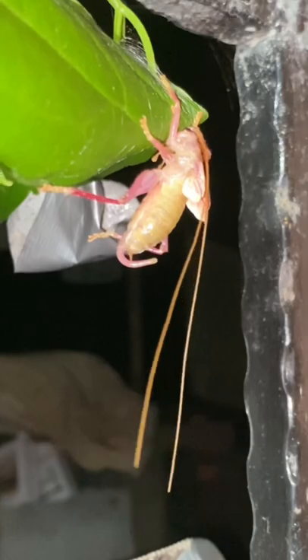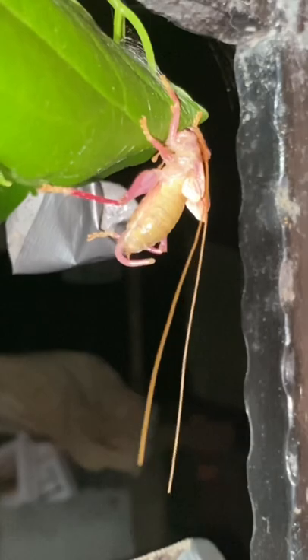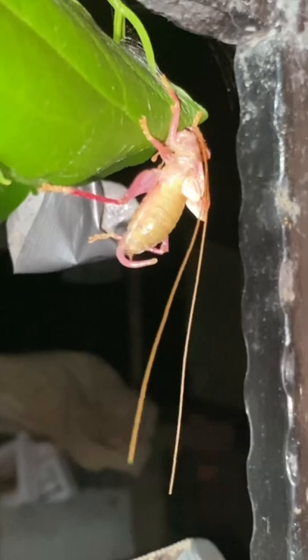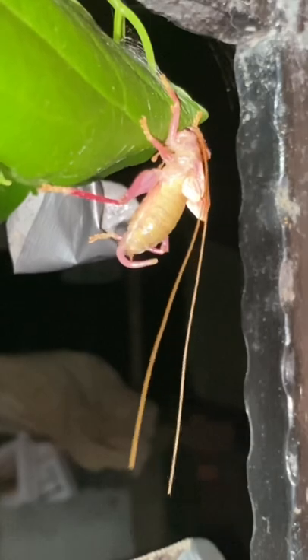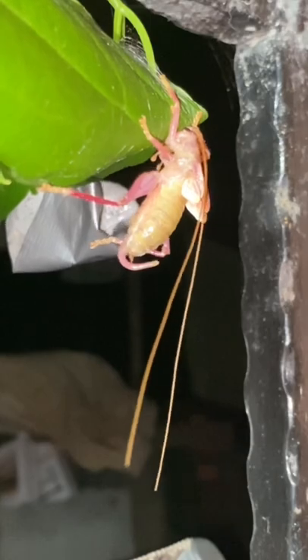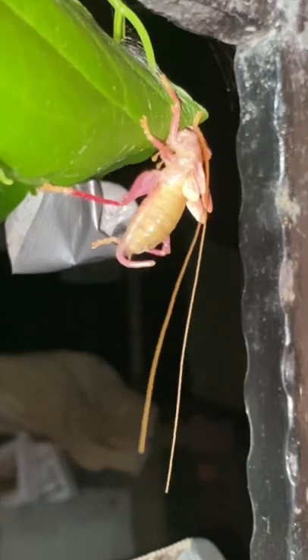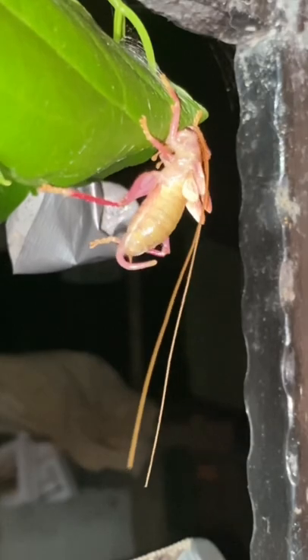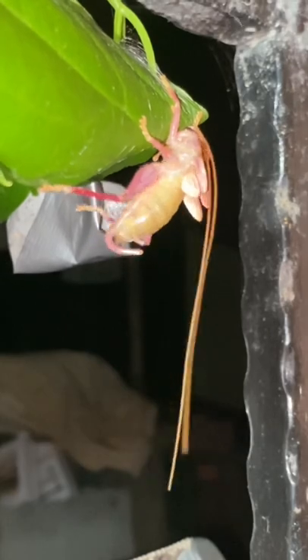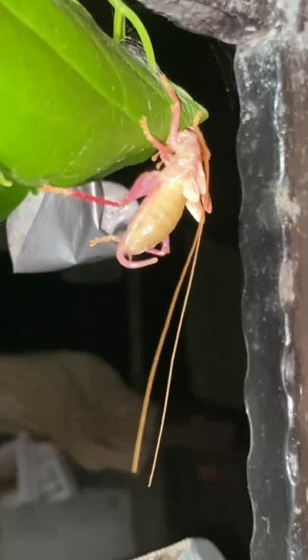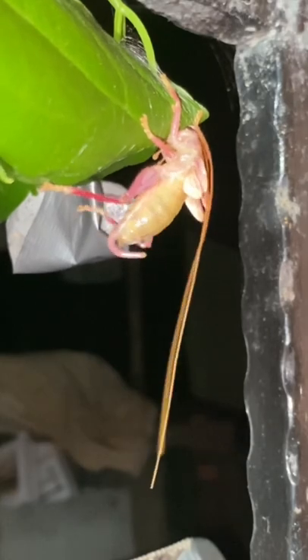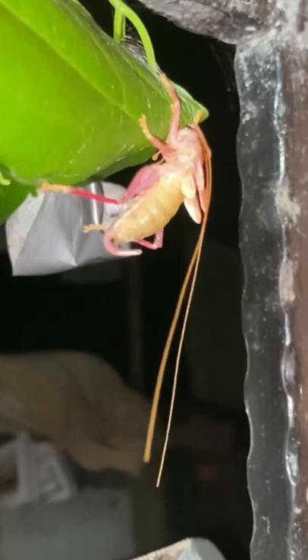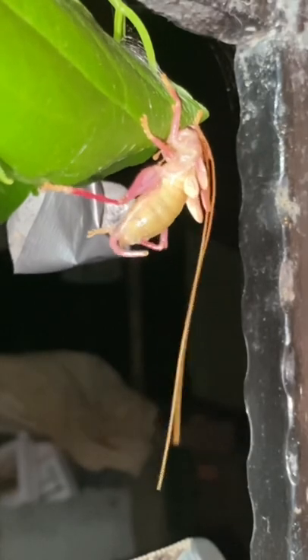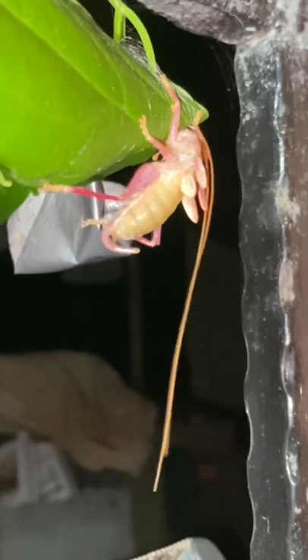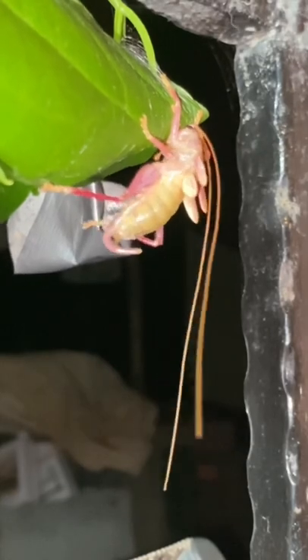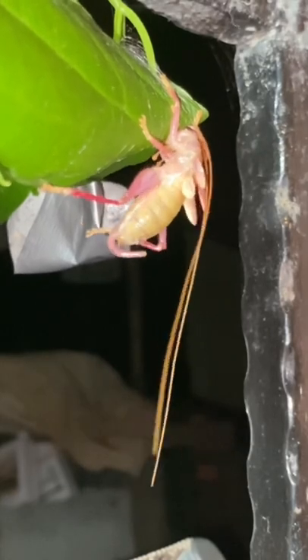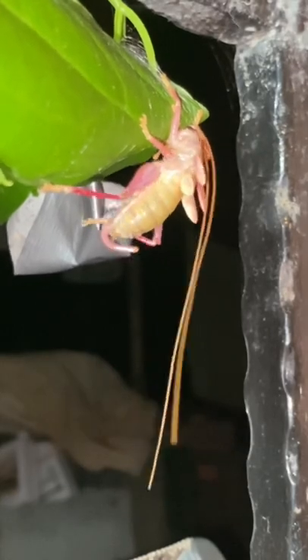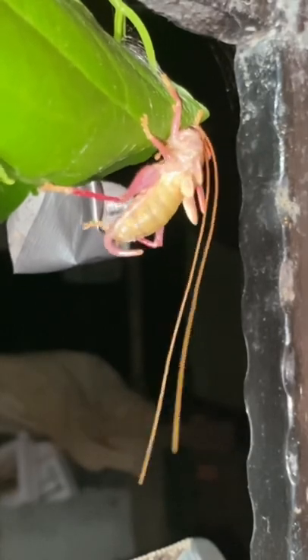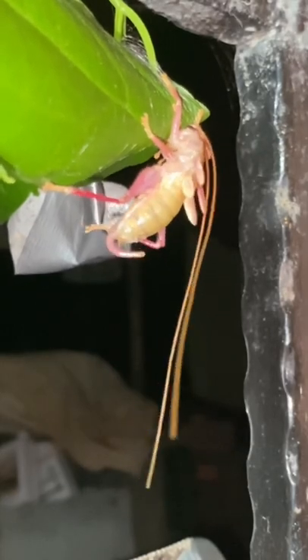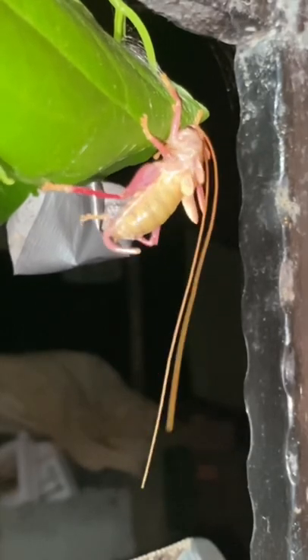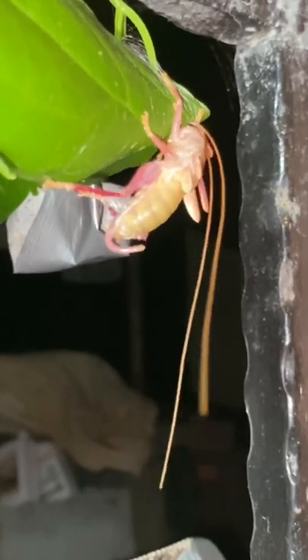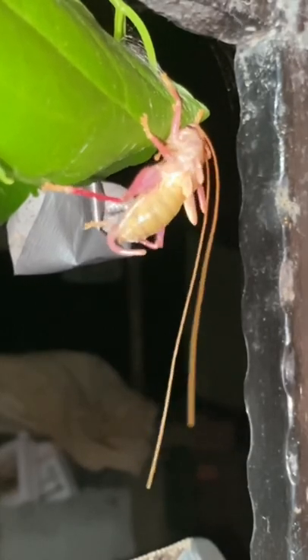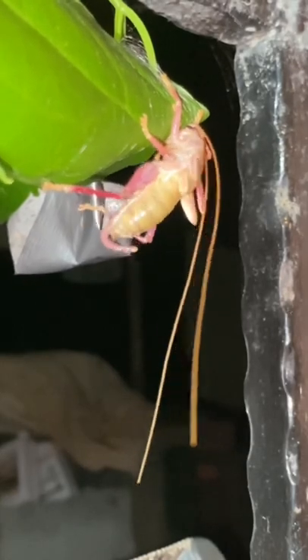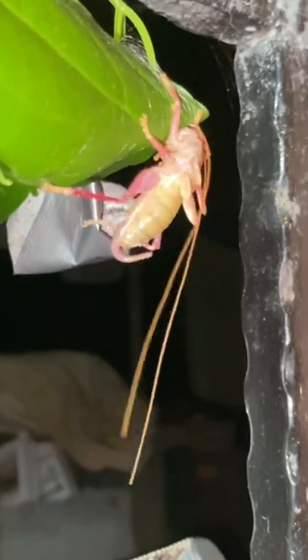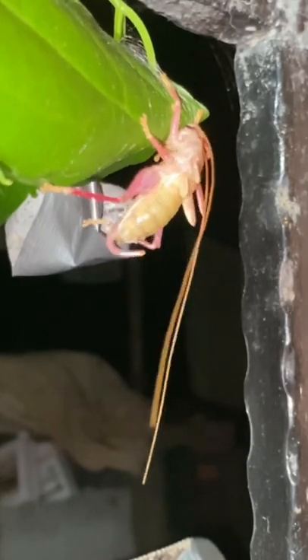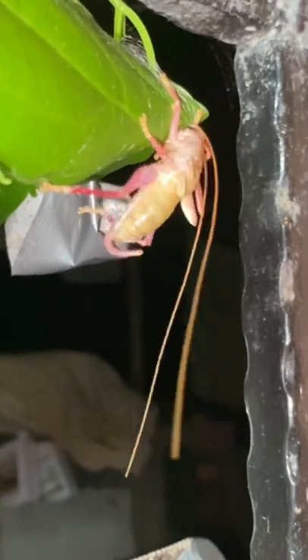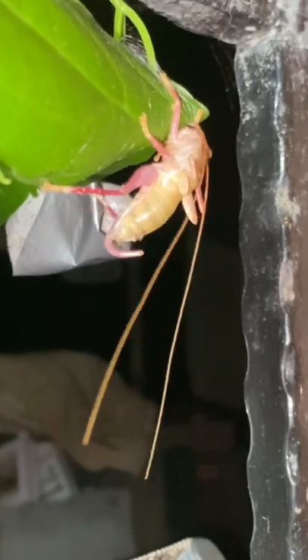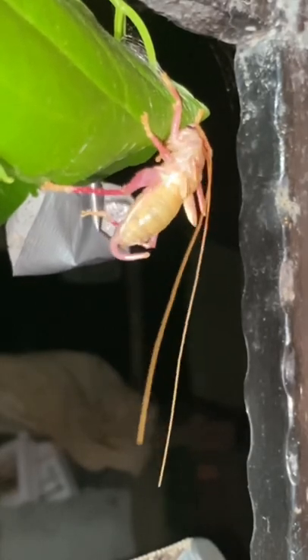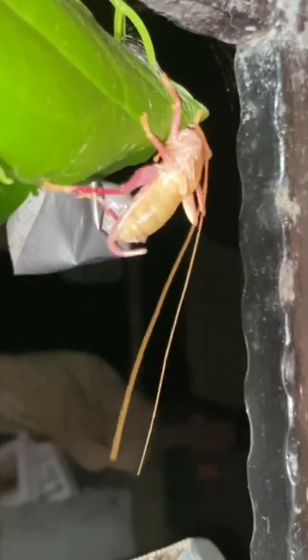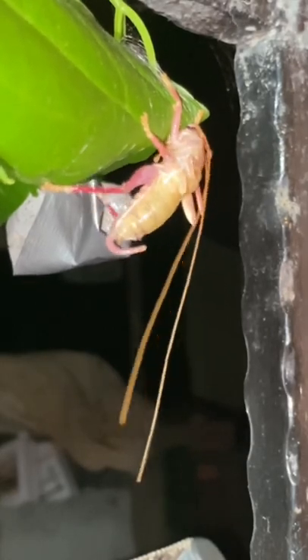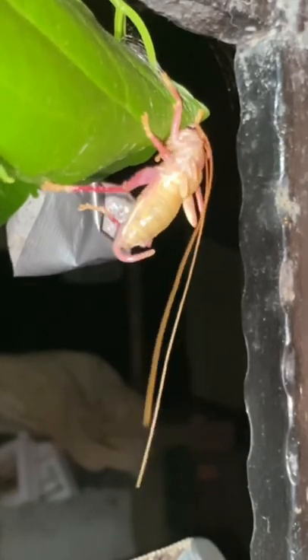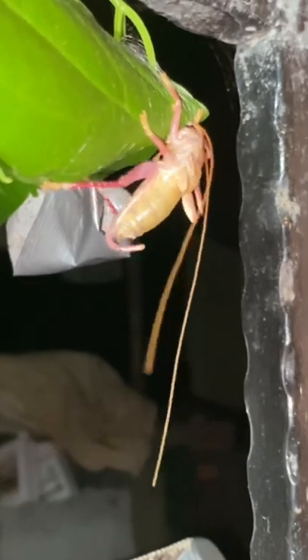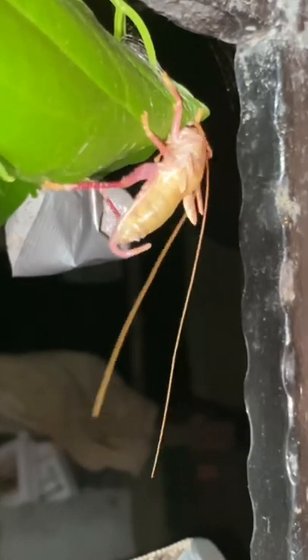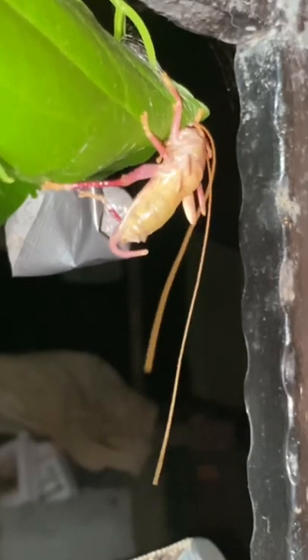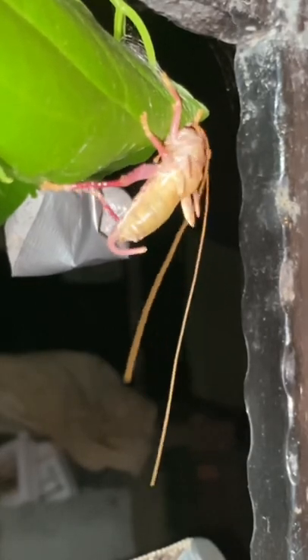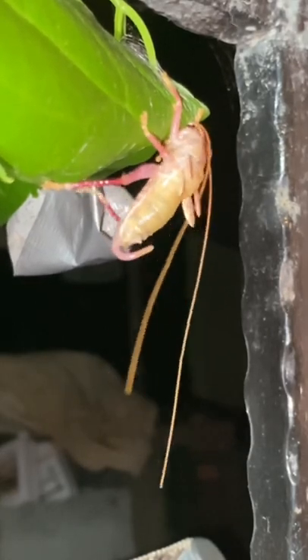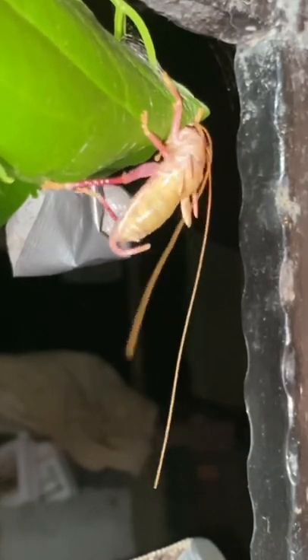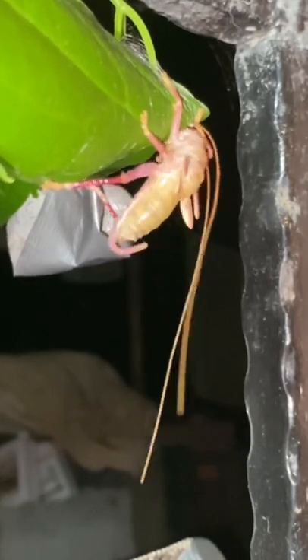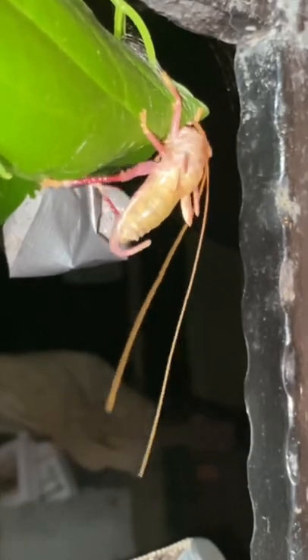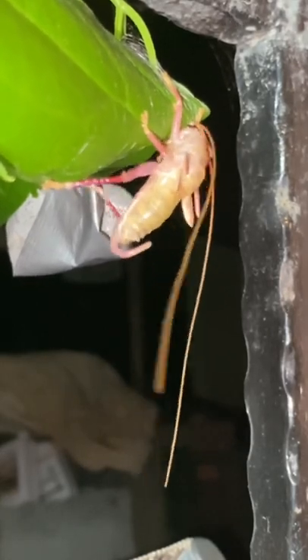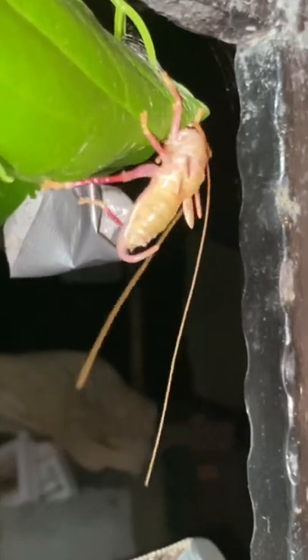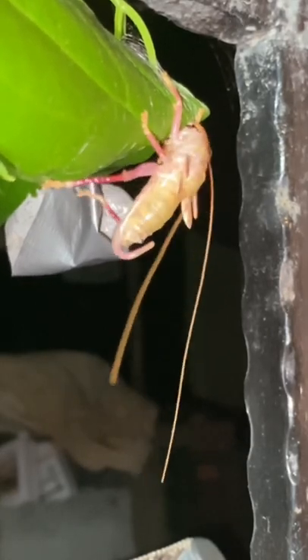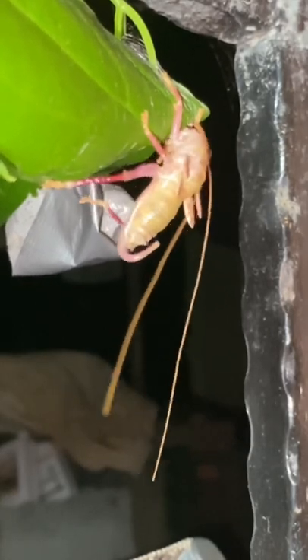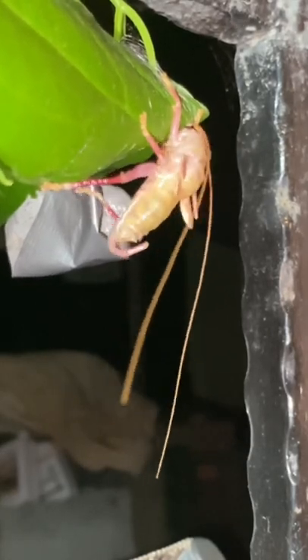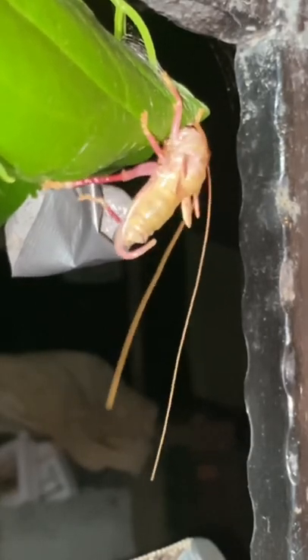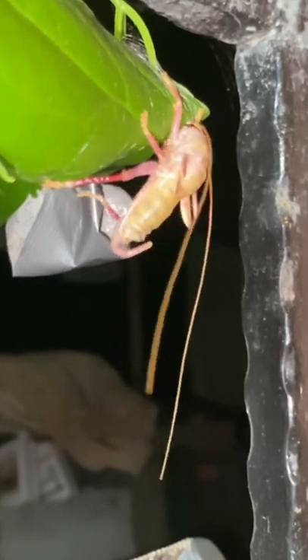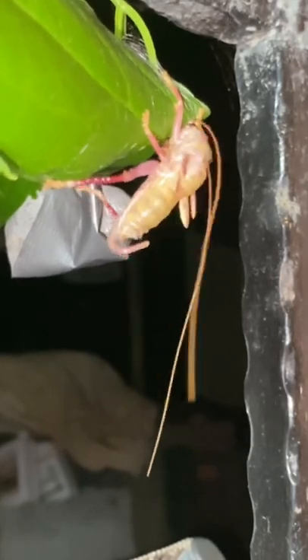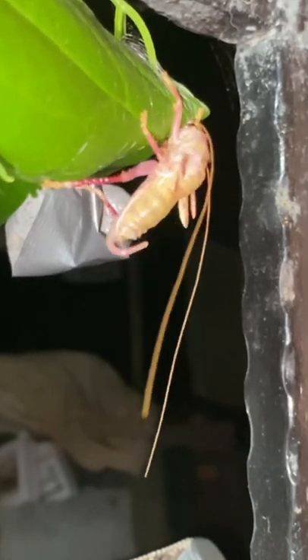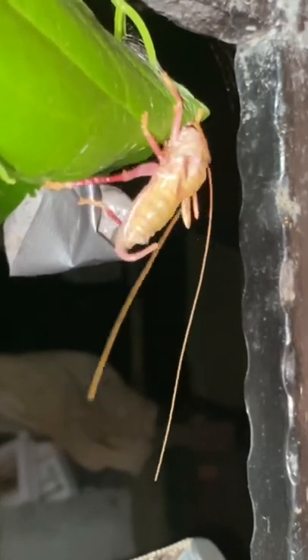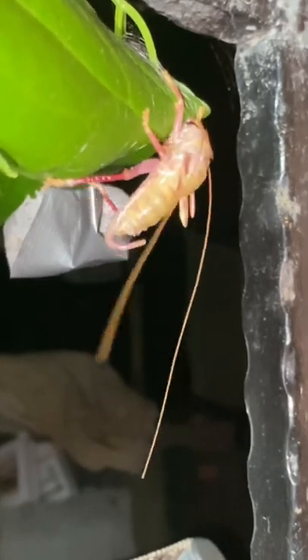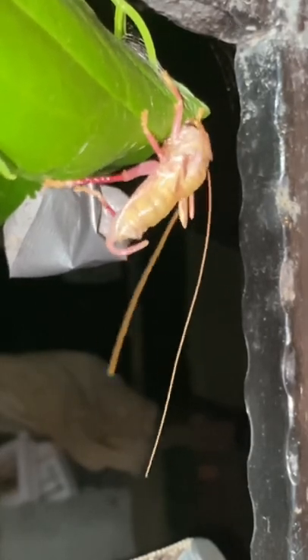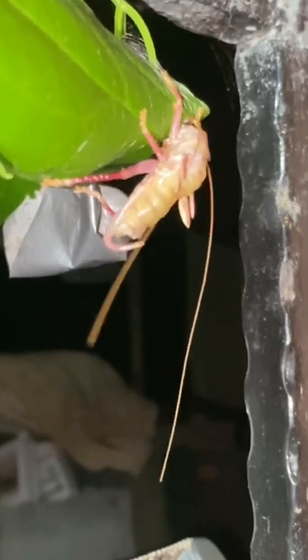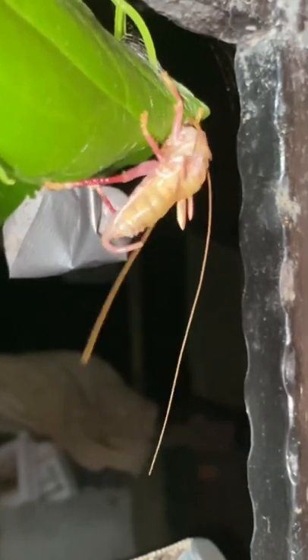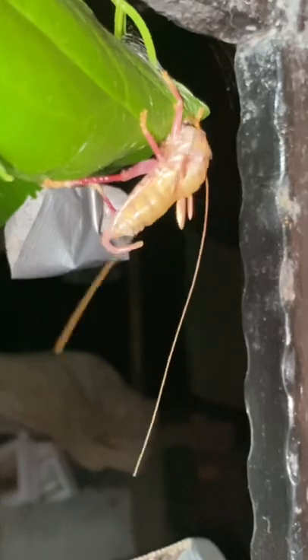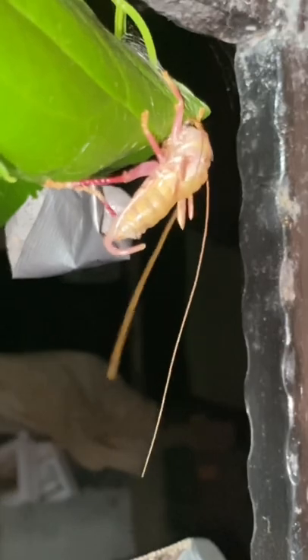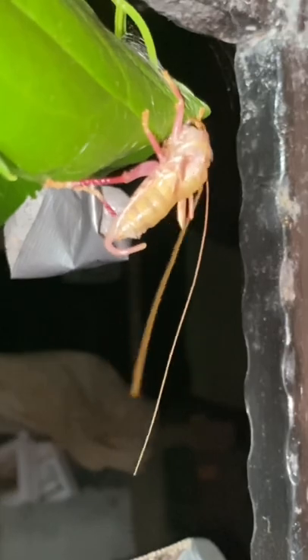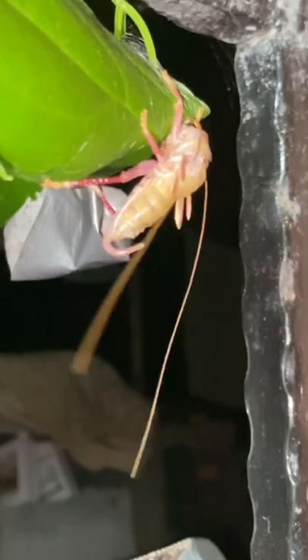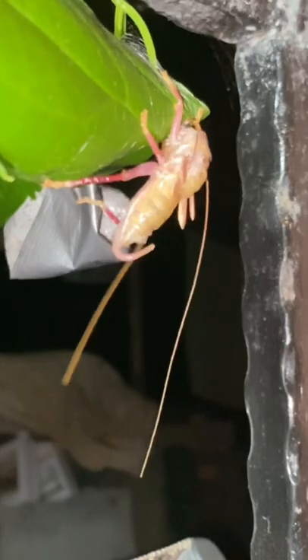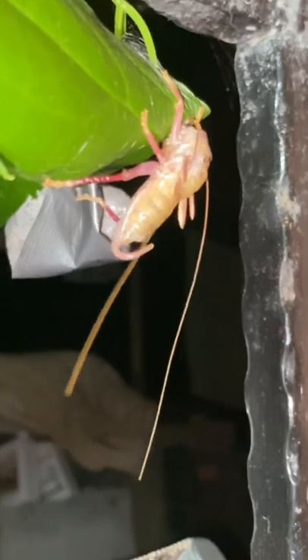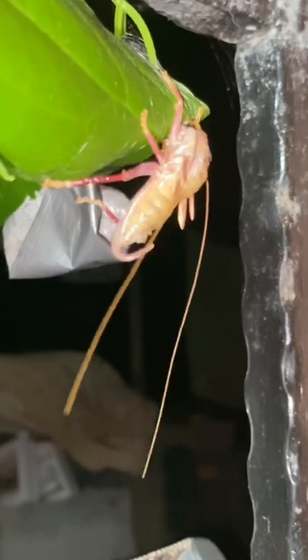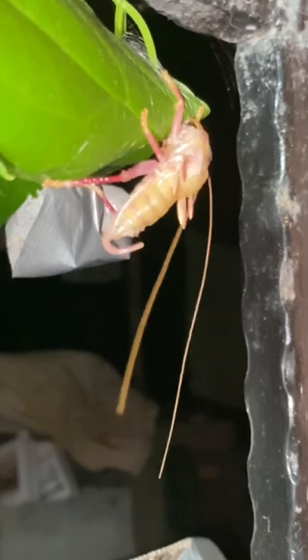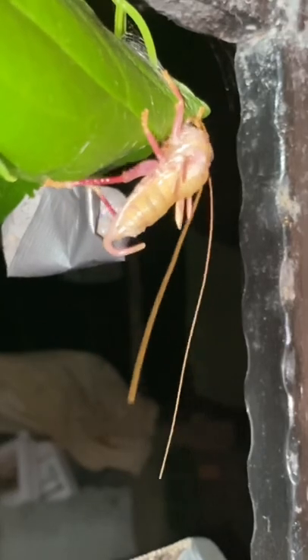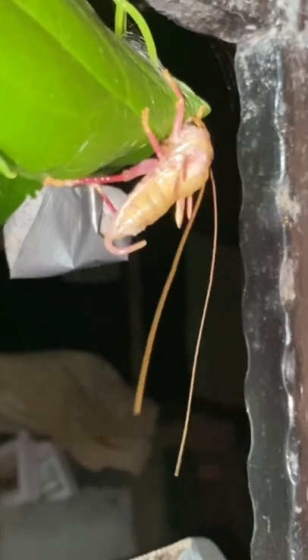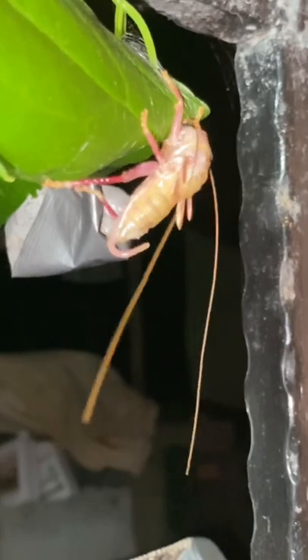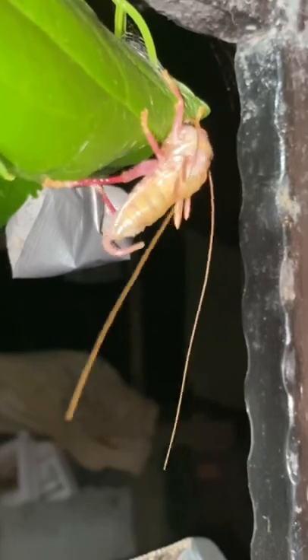If you've never seen an insect molt before, now is the time. This is a raspy cricket that is making its transition from a sub-adult to an adult.